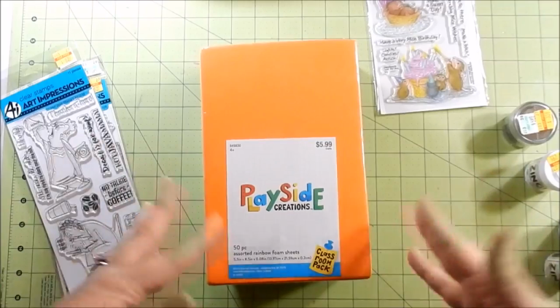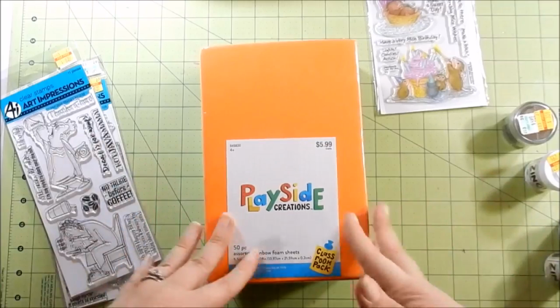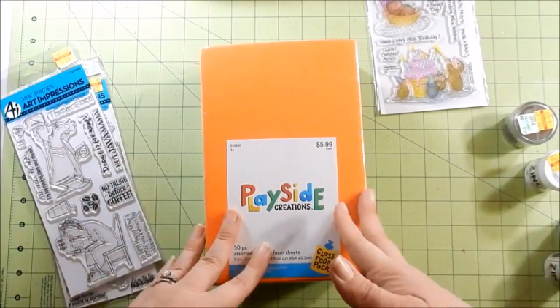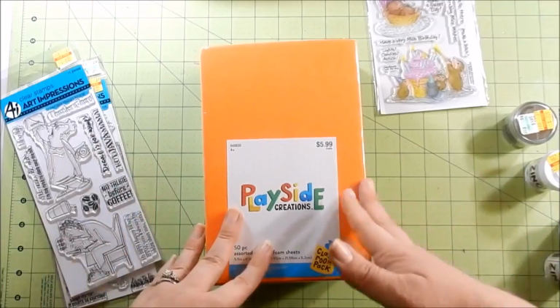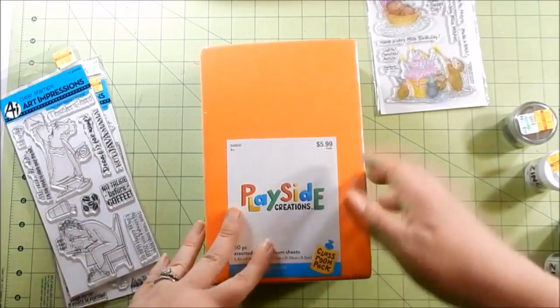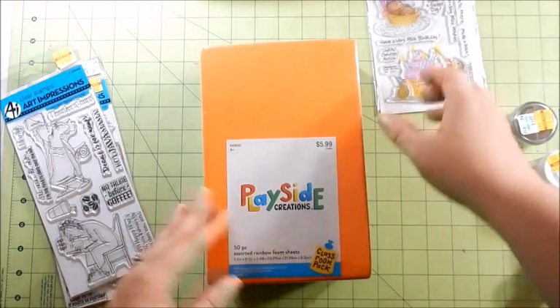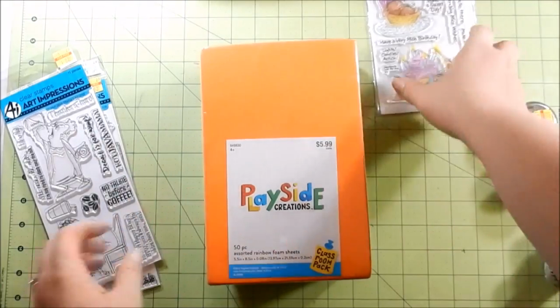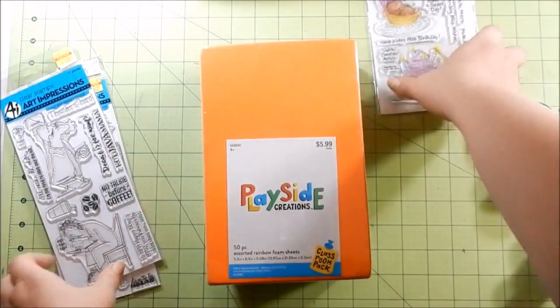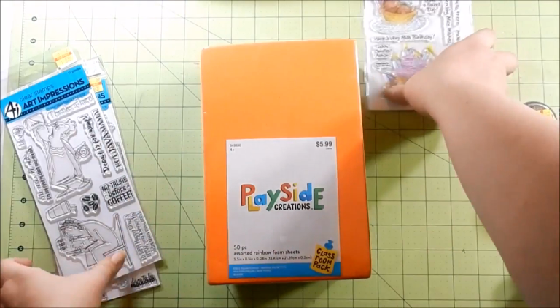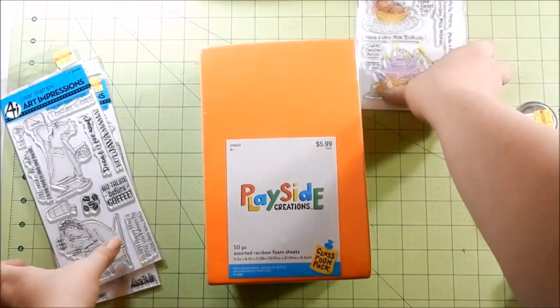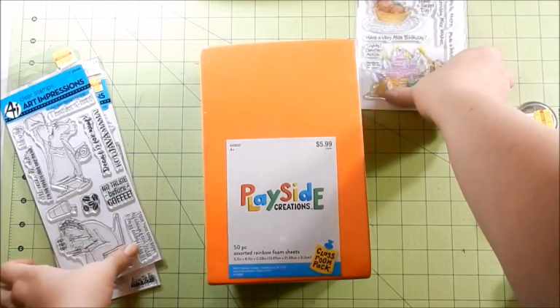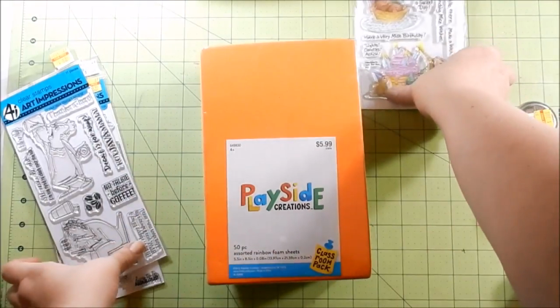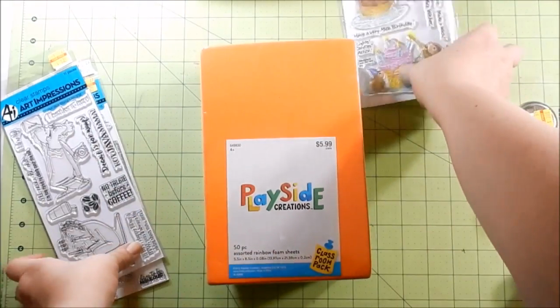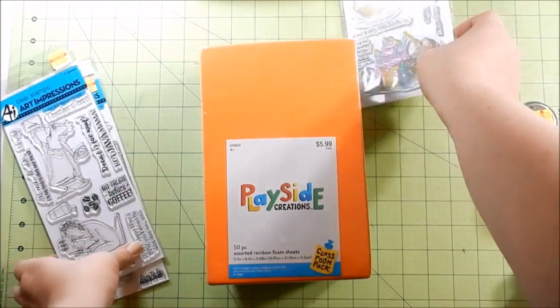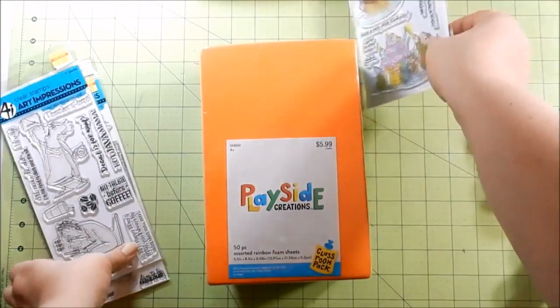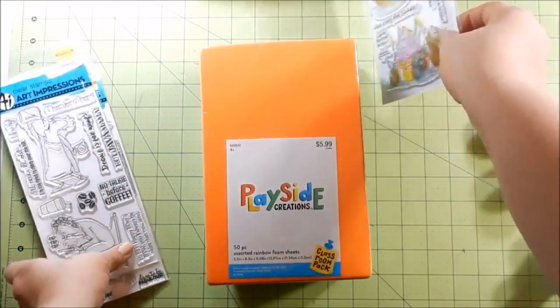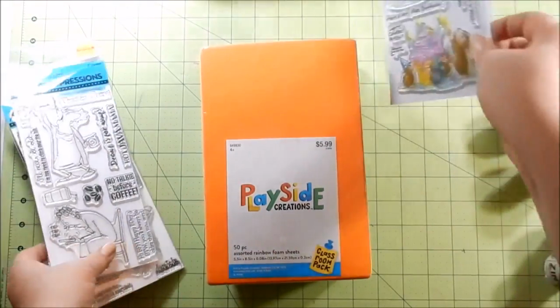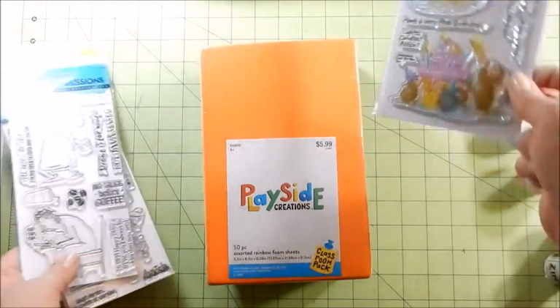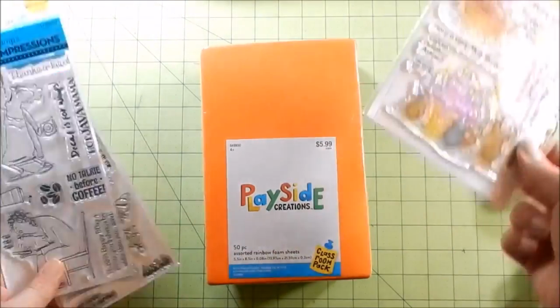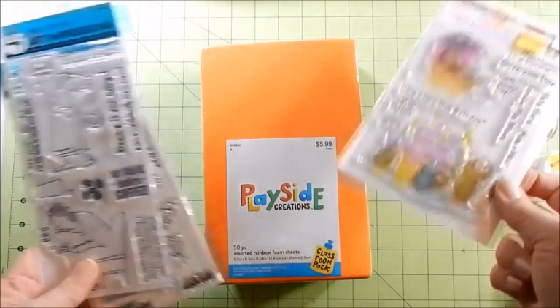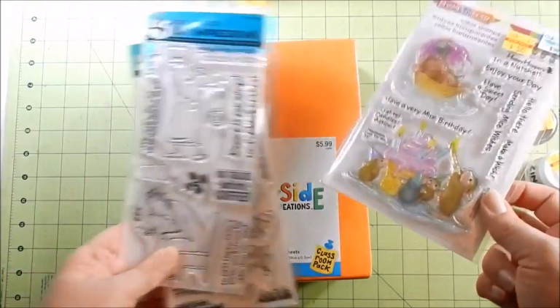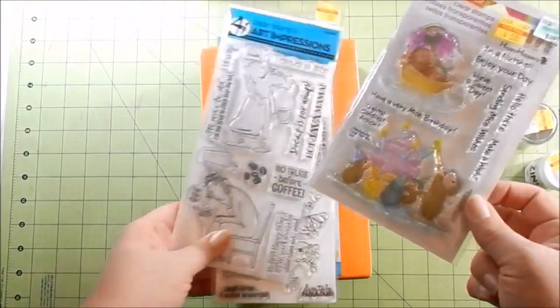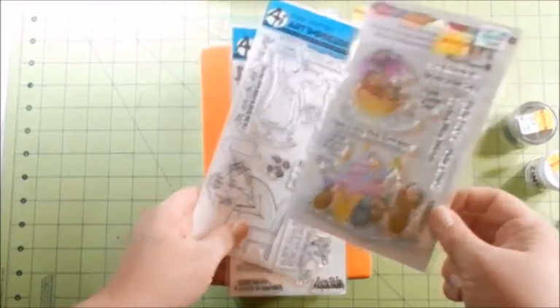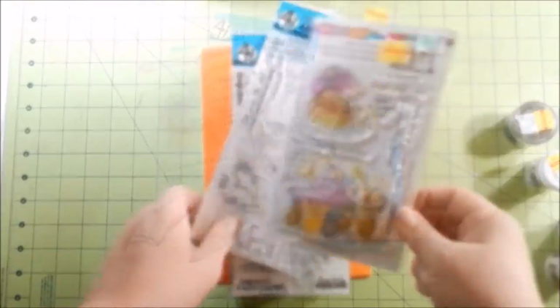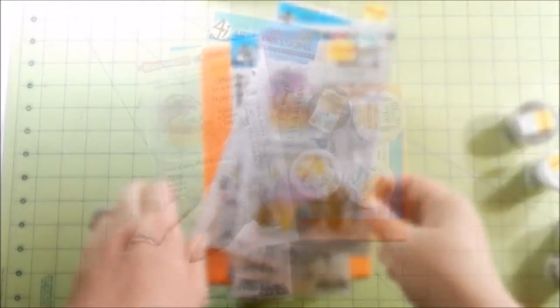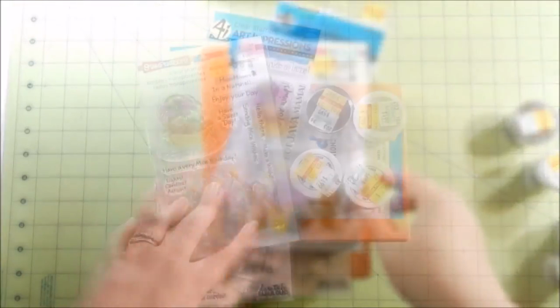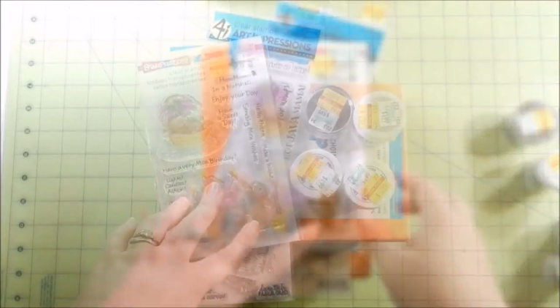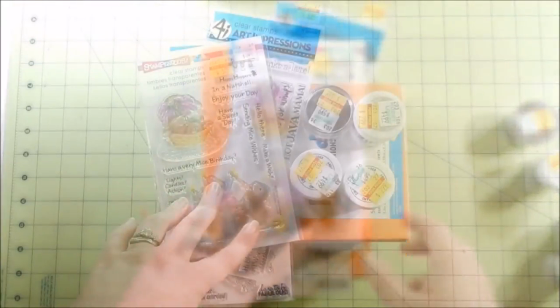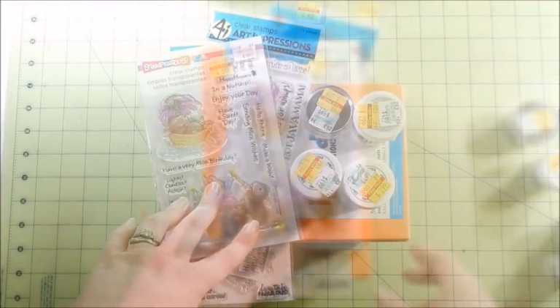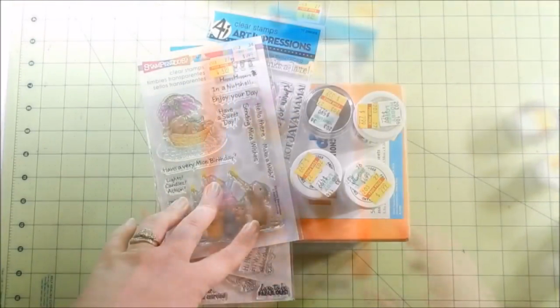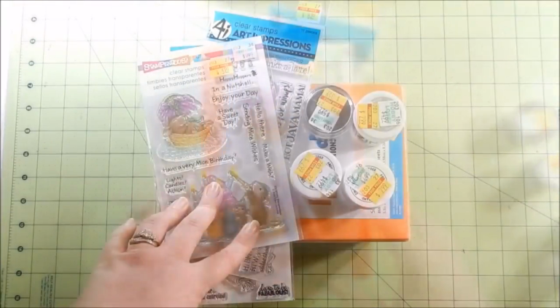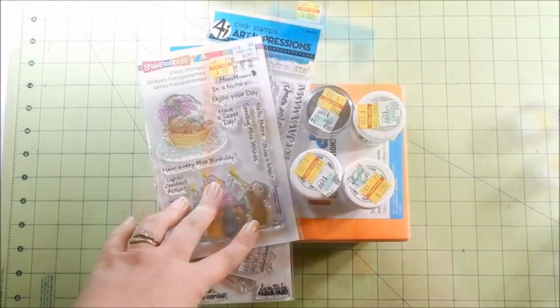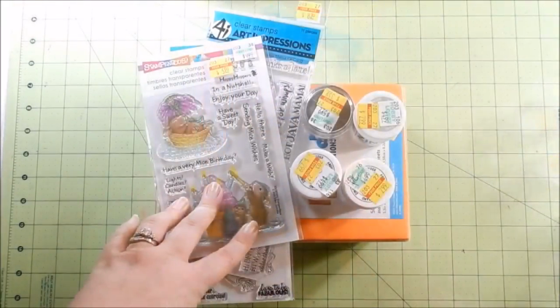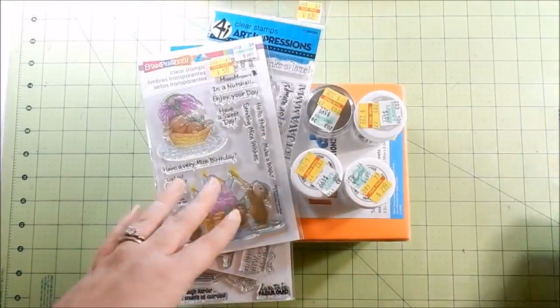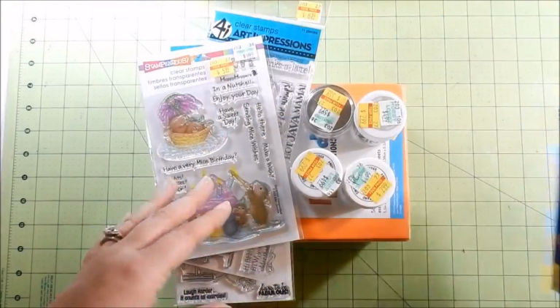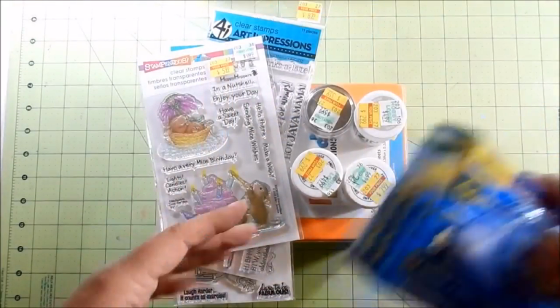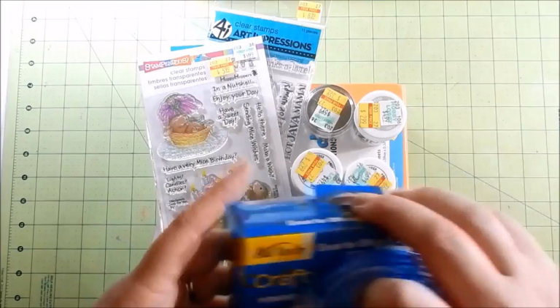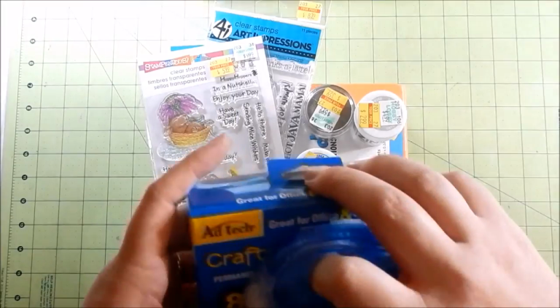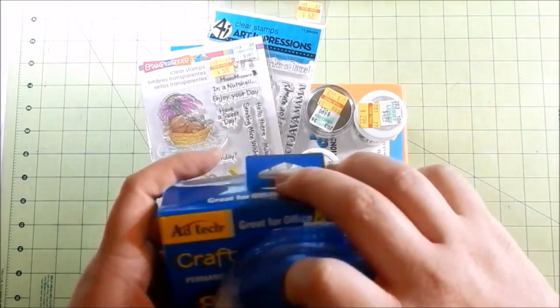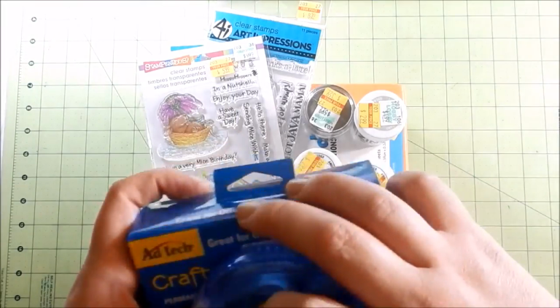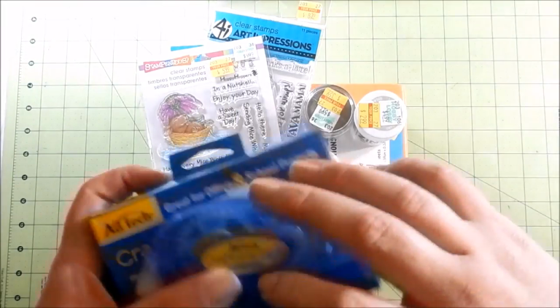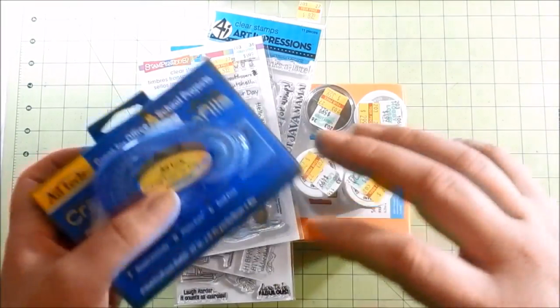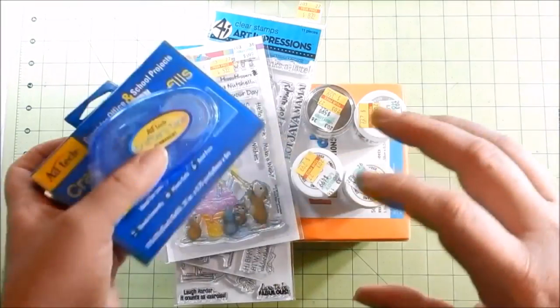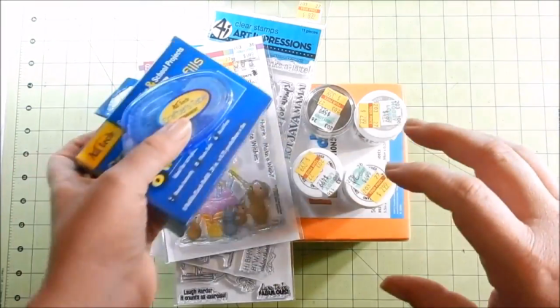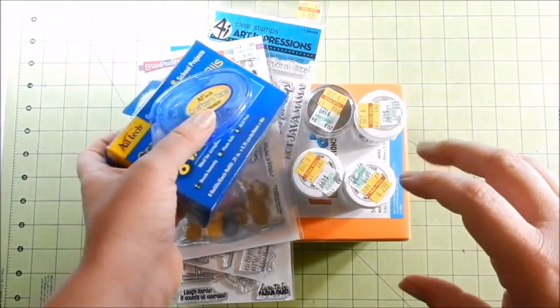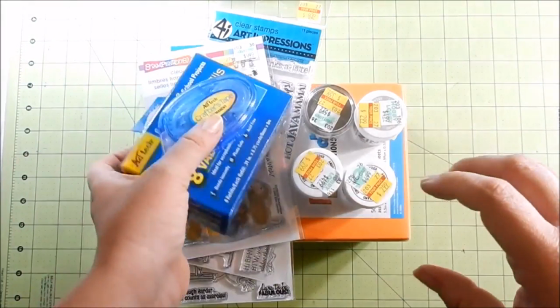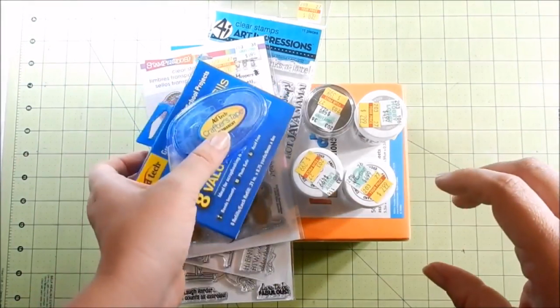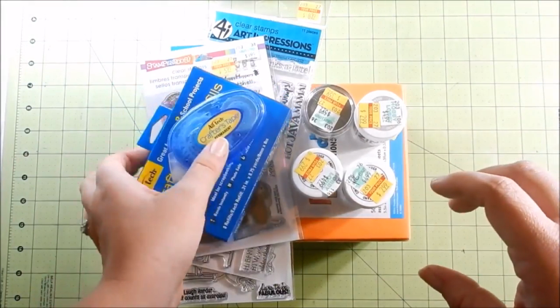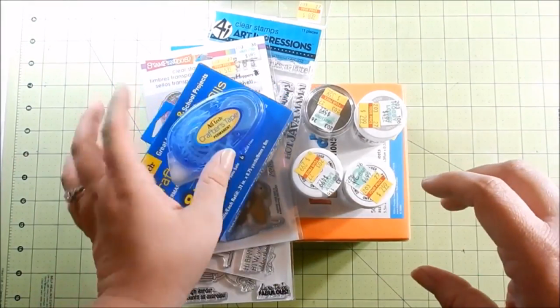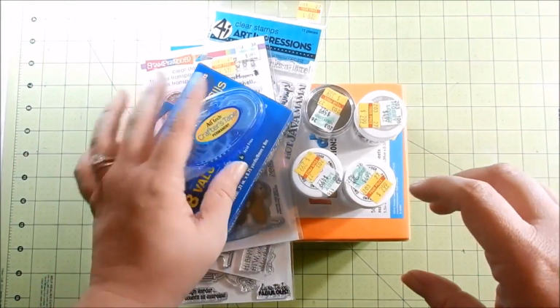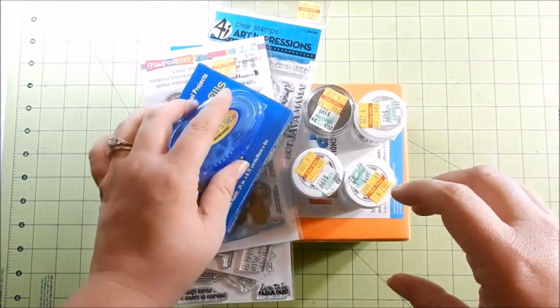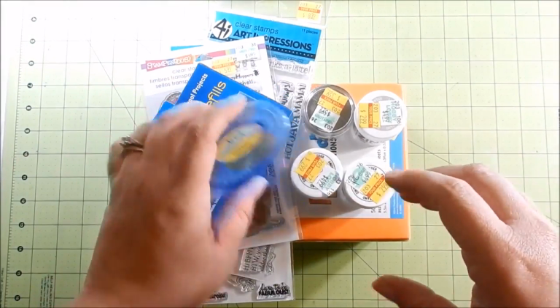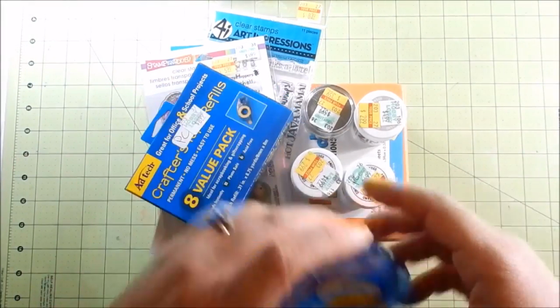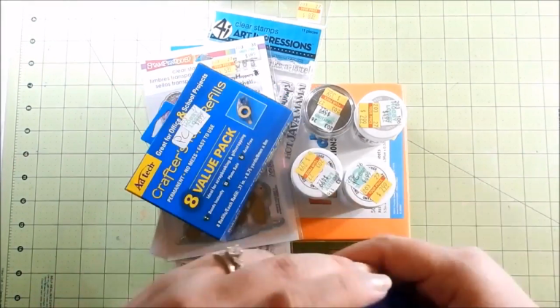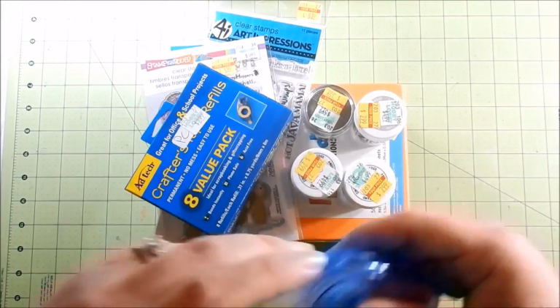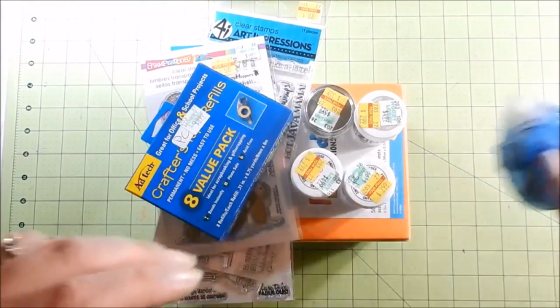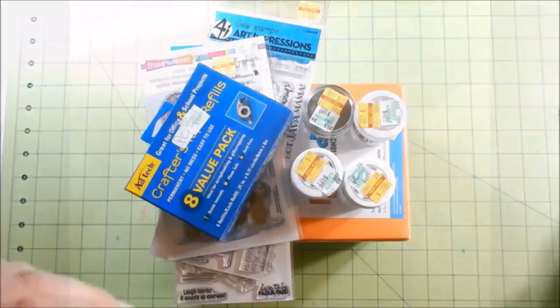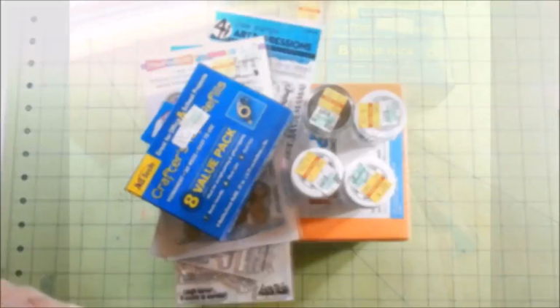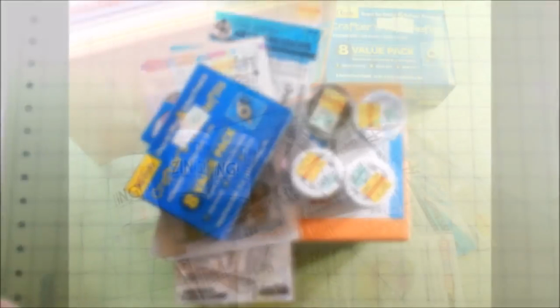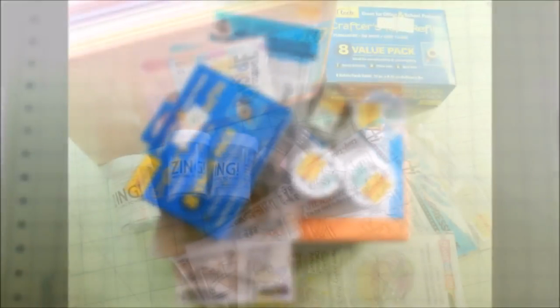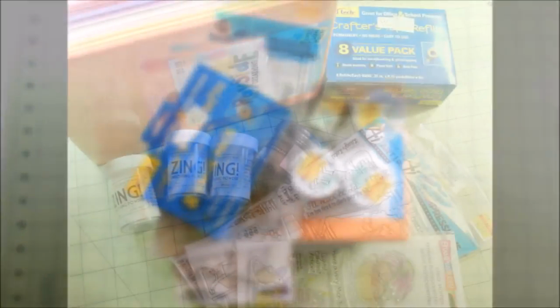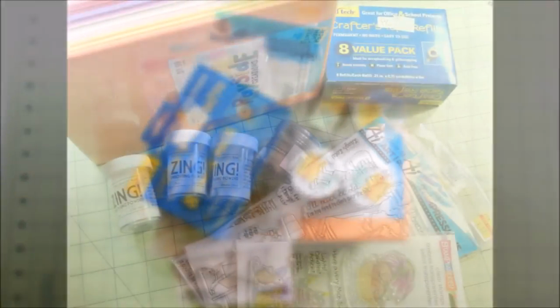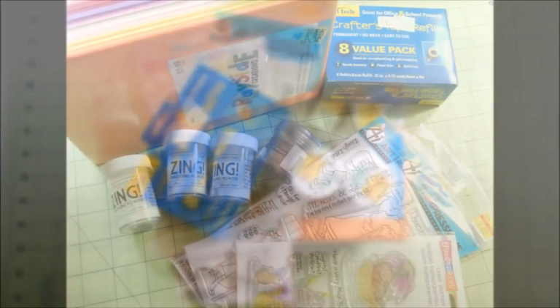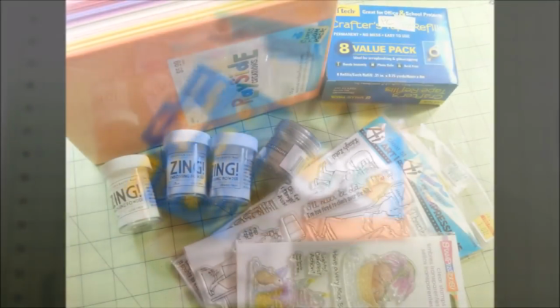So that's it! I thought I would just hop on here and show you what I got on clearance. I hope you guys enjoyed this and I'll catch you next time. Bye!